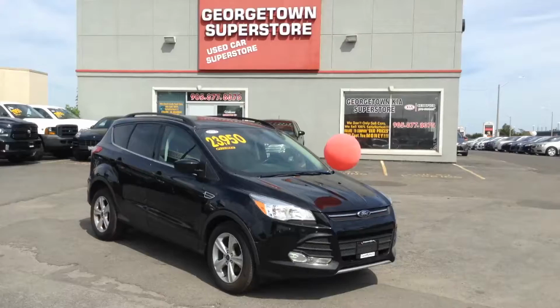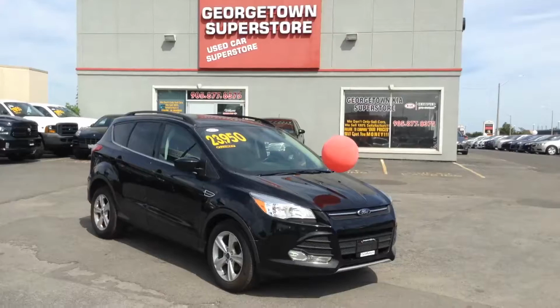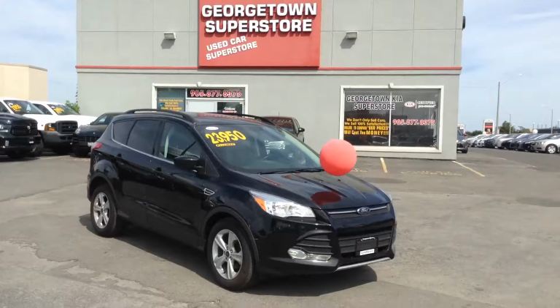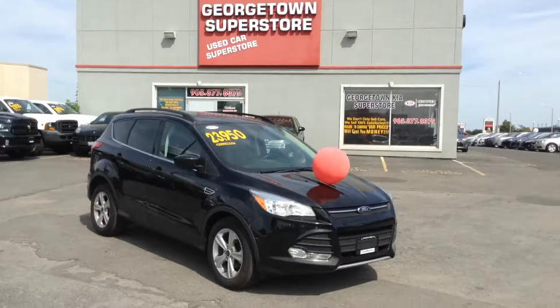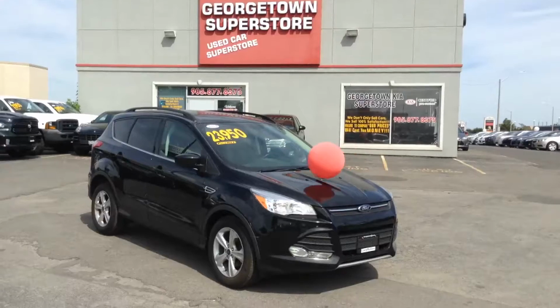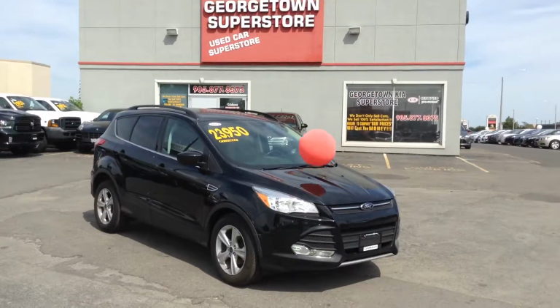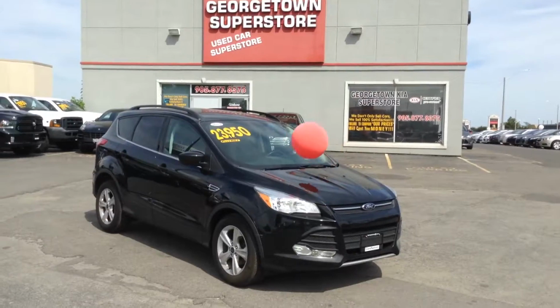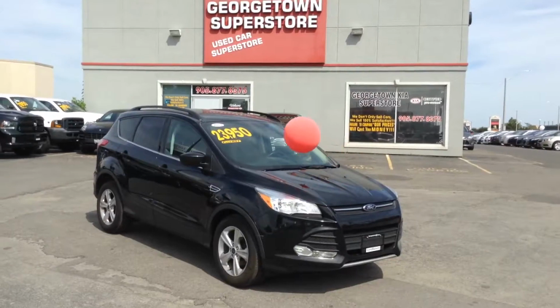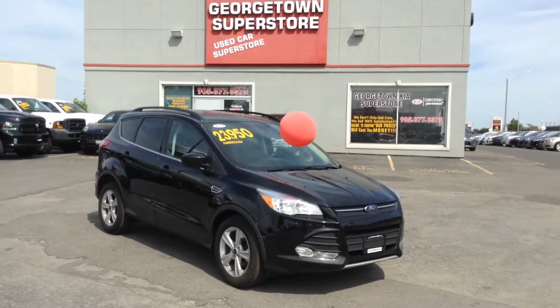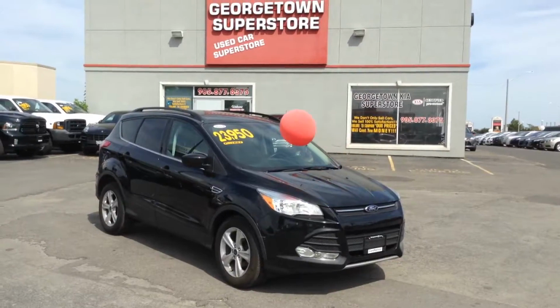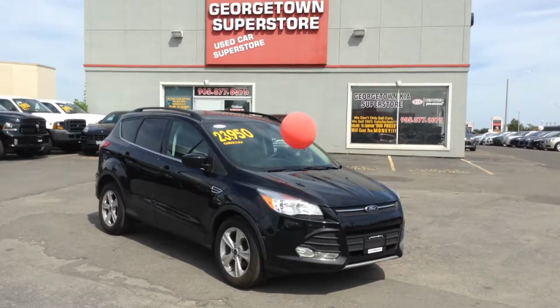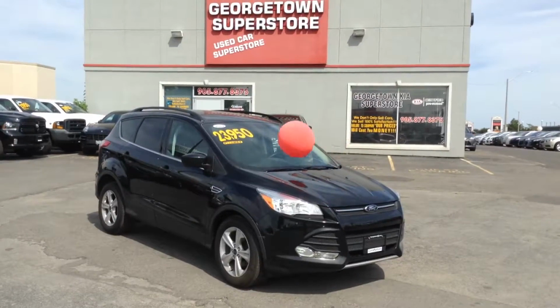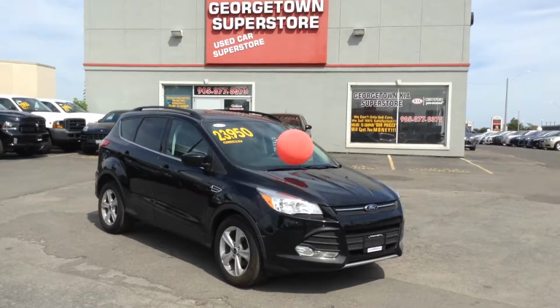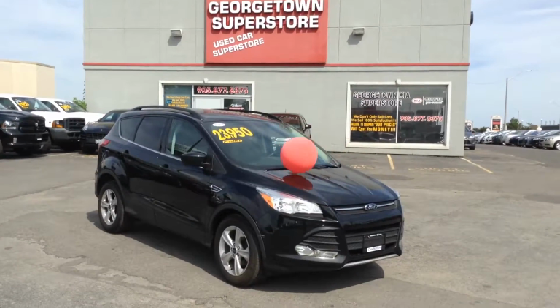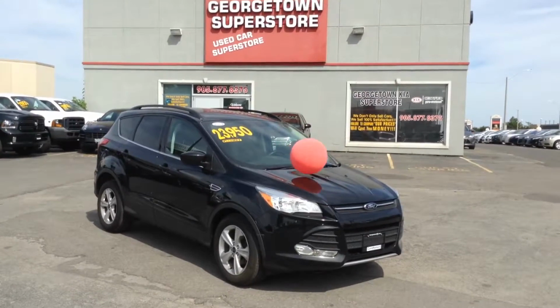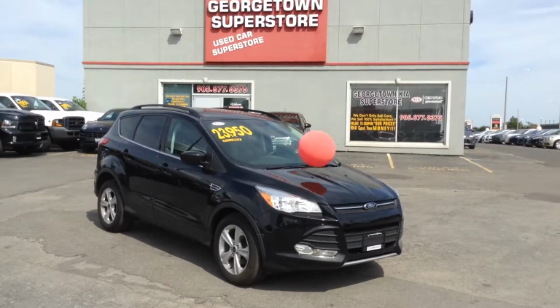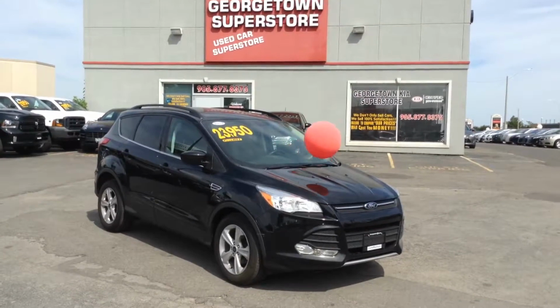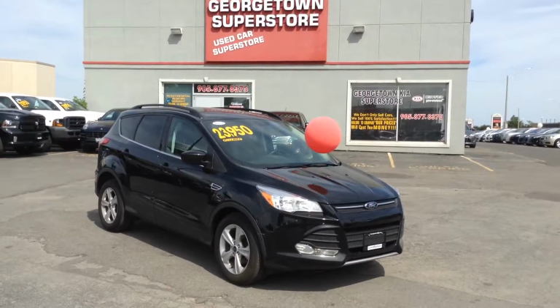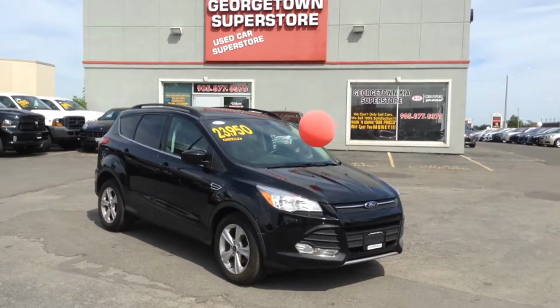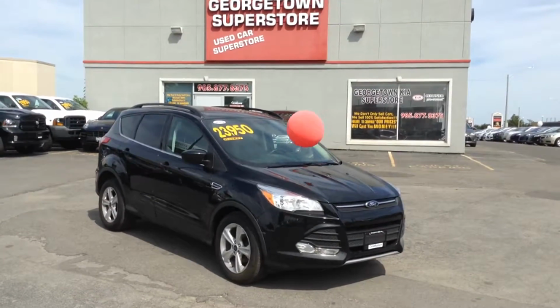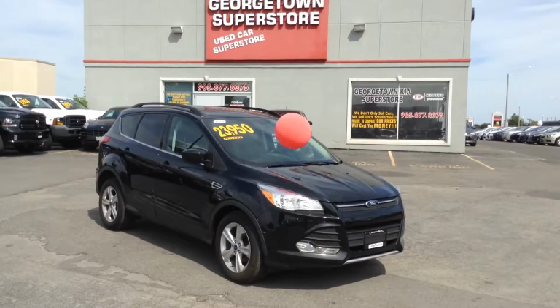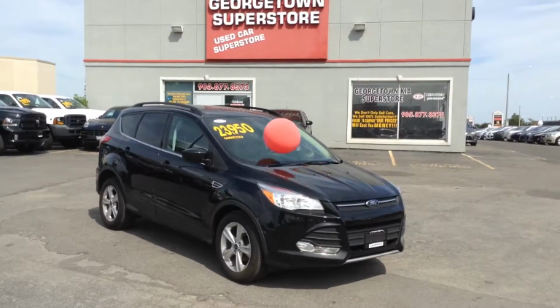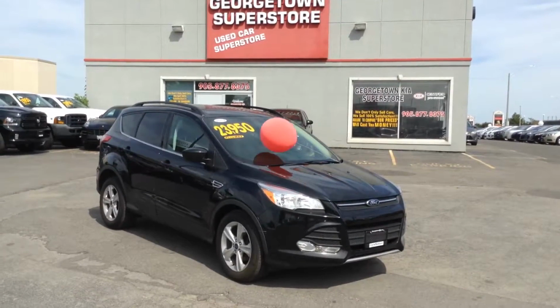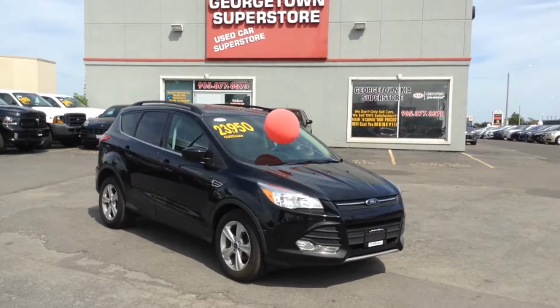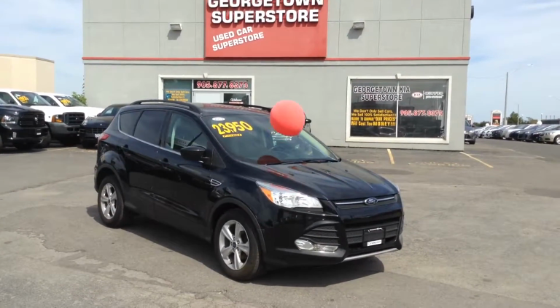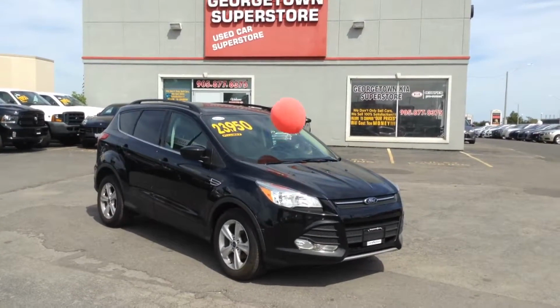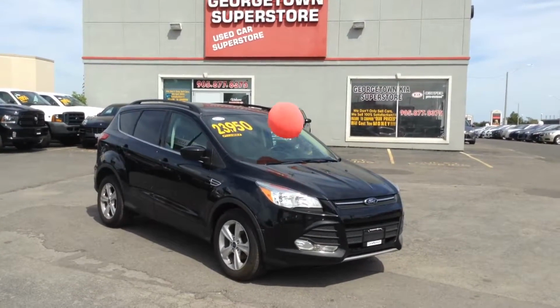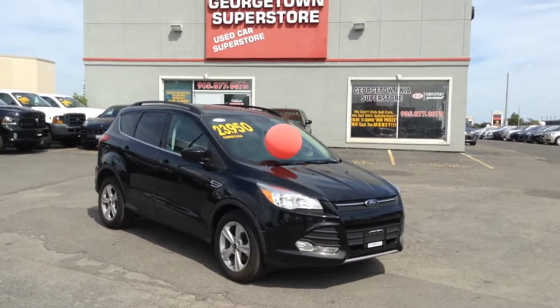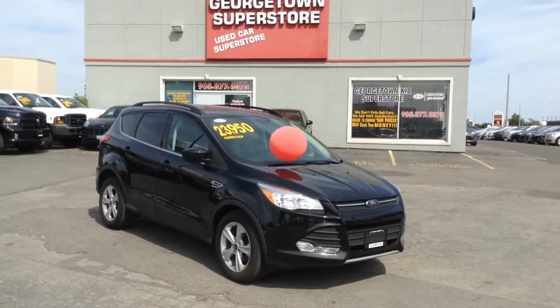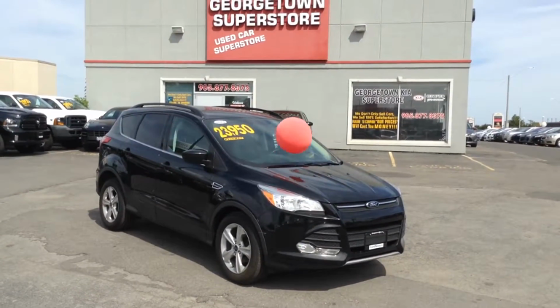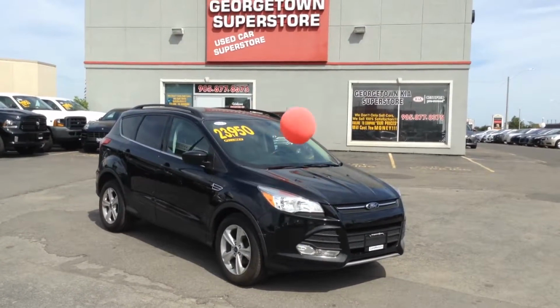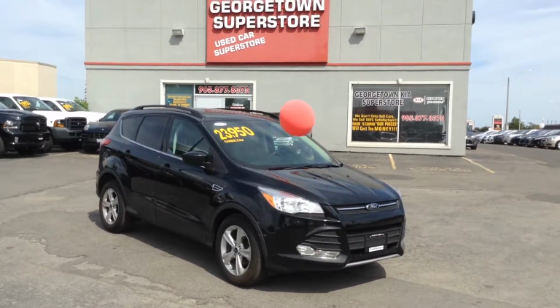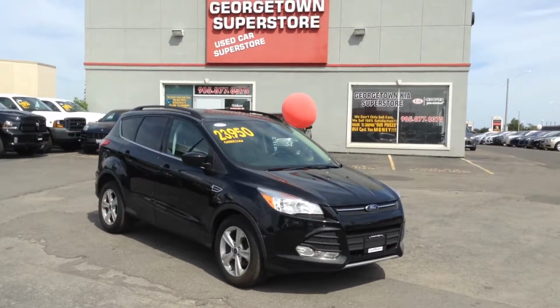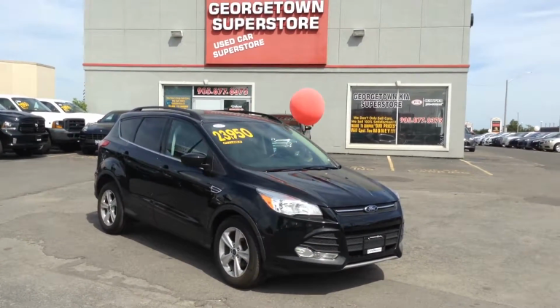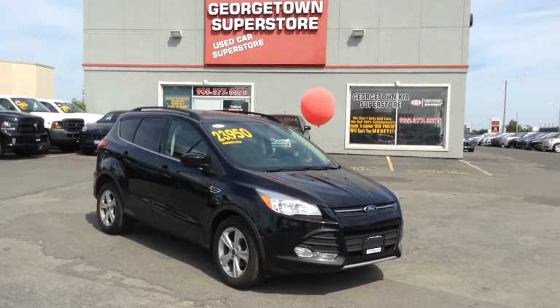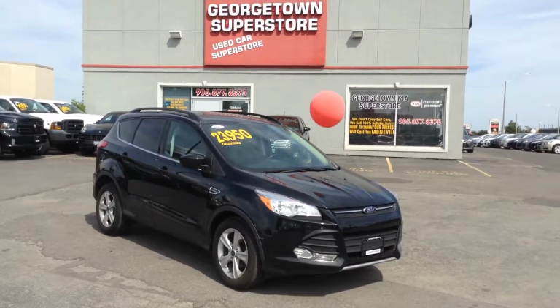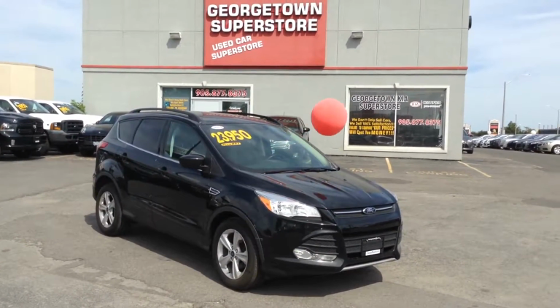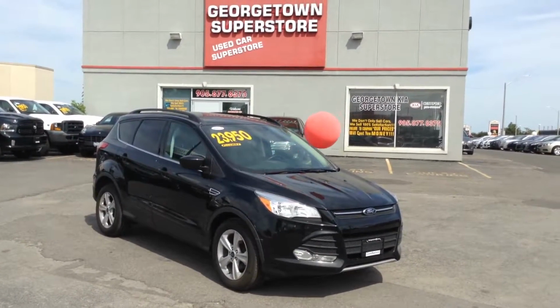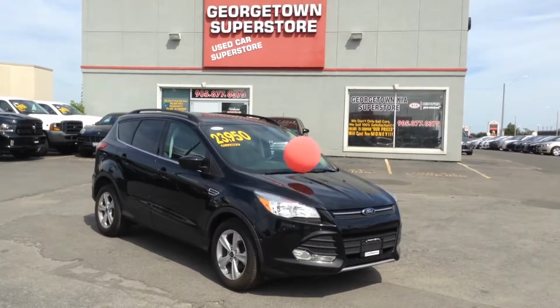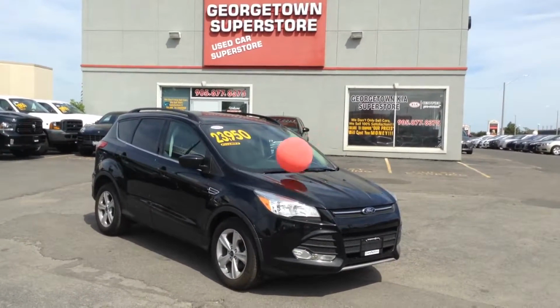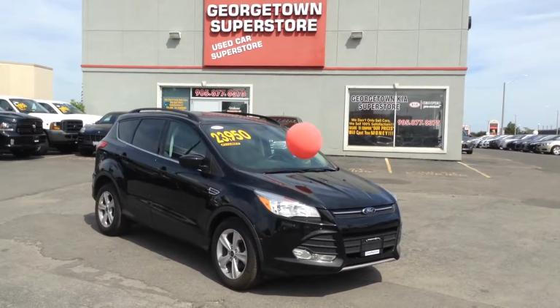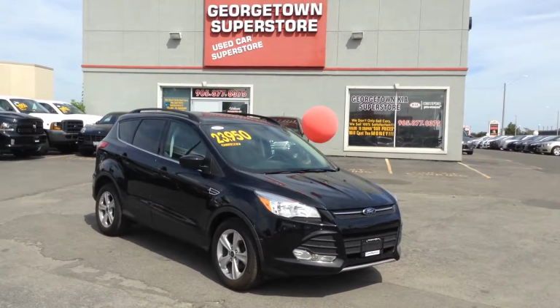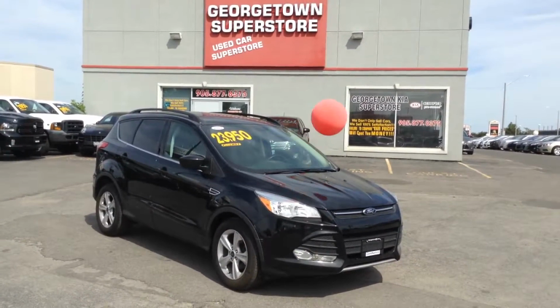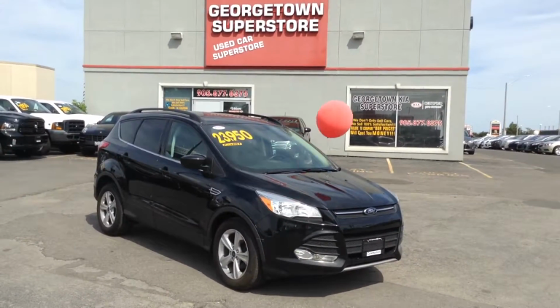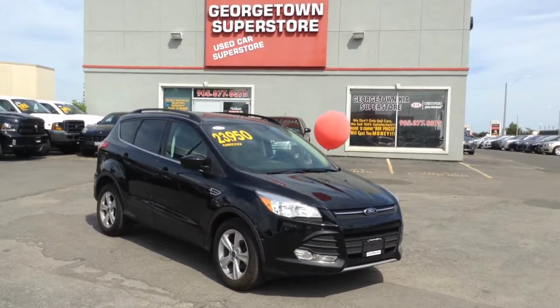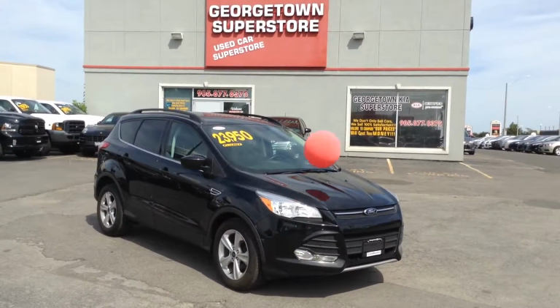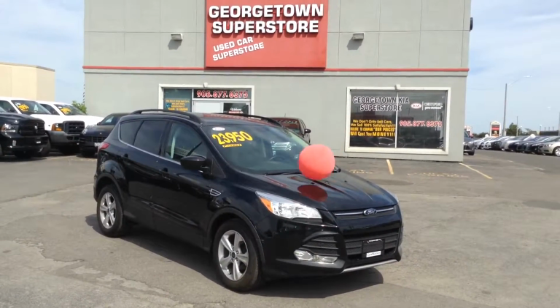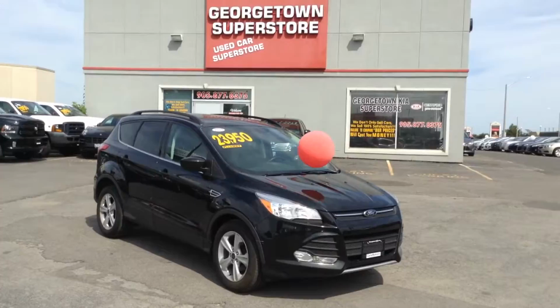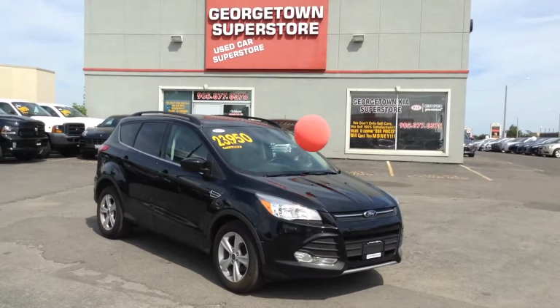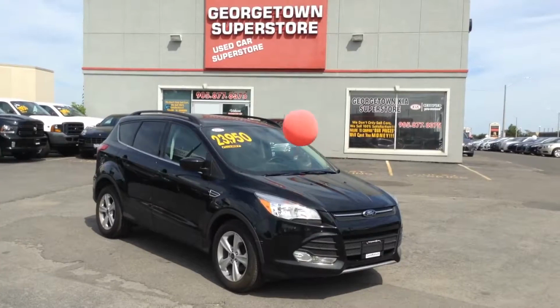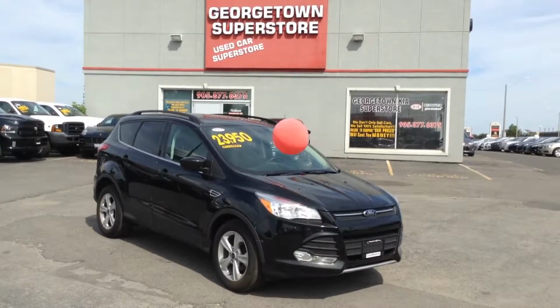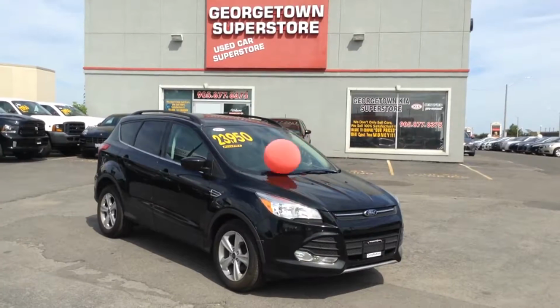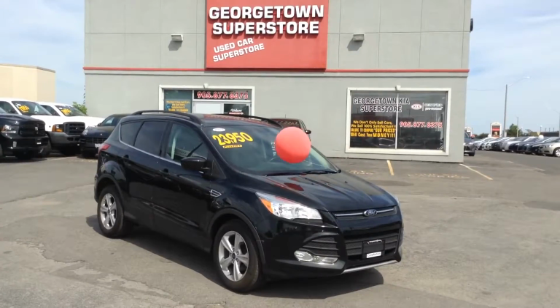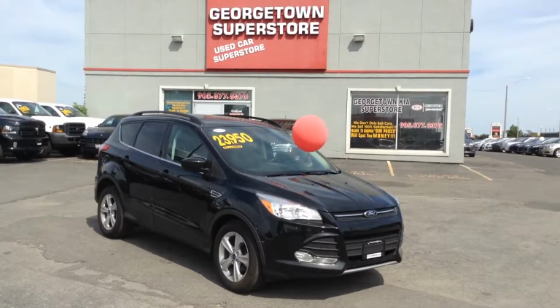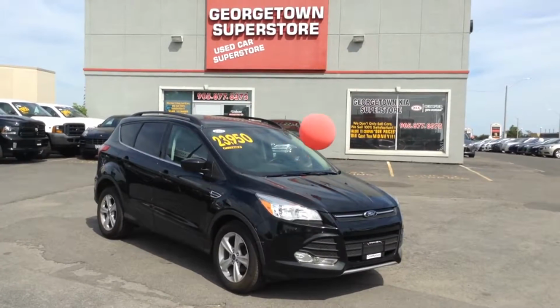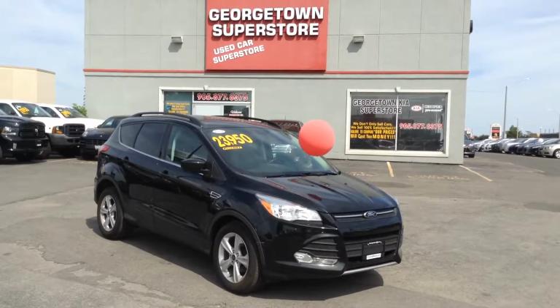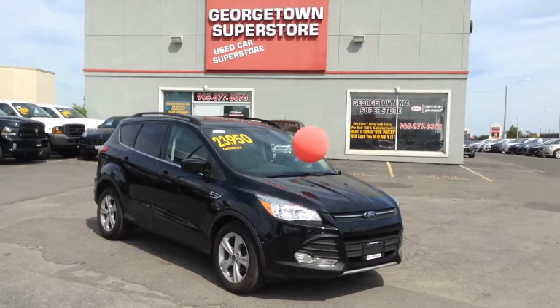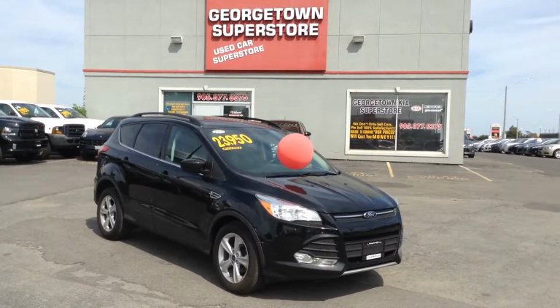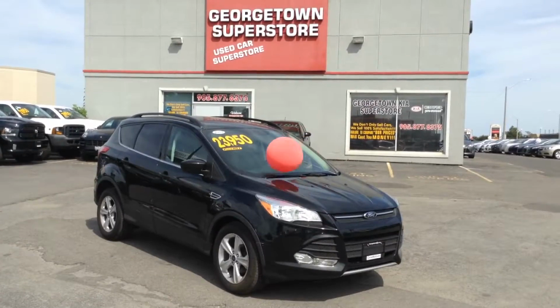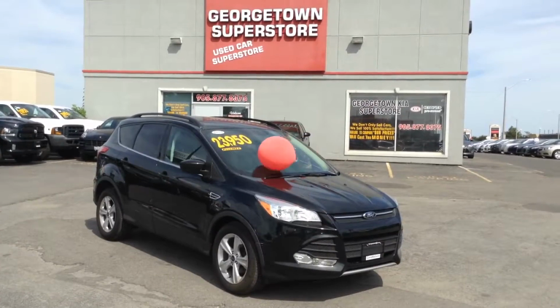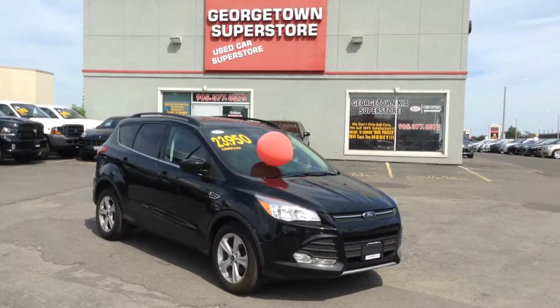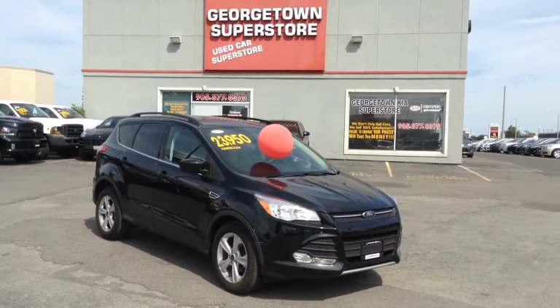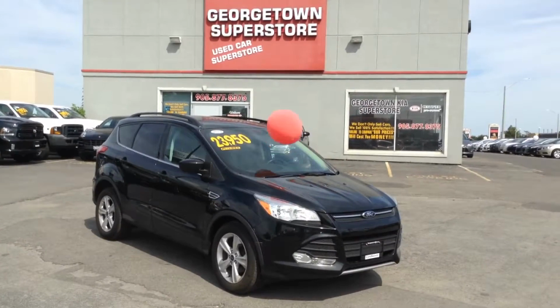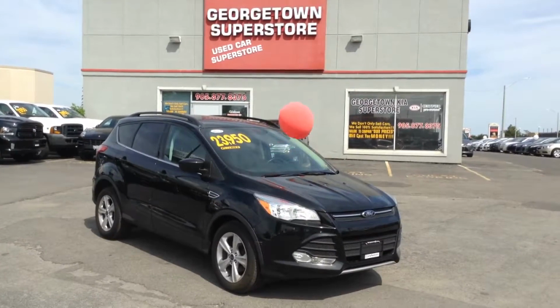Hello, my name is Gavin Craig. I'm a sales rep from Georgetown Kia Superstore. We're located at 199 Guelph Street, Georgetown, Ontario.